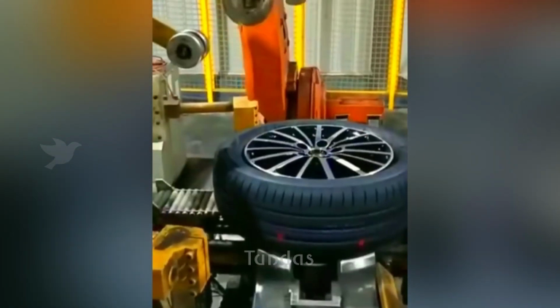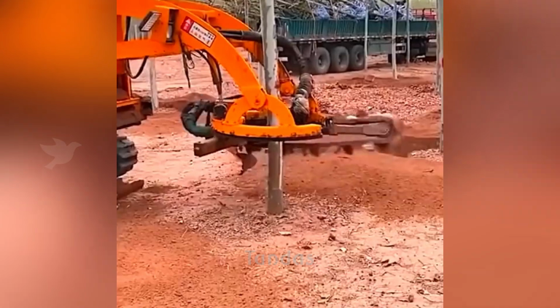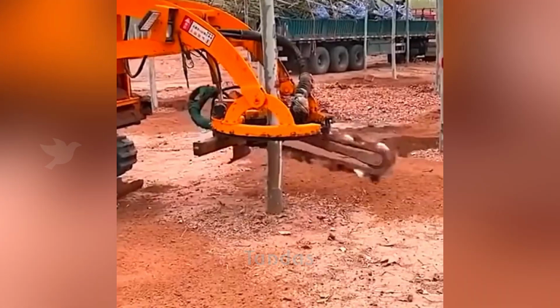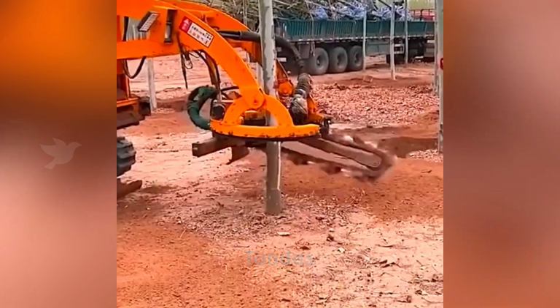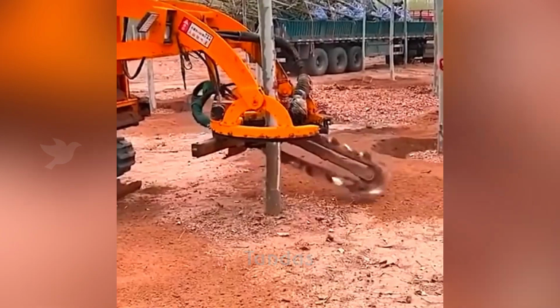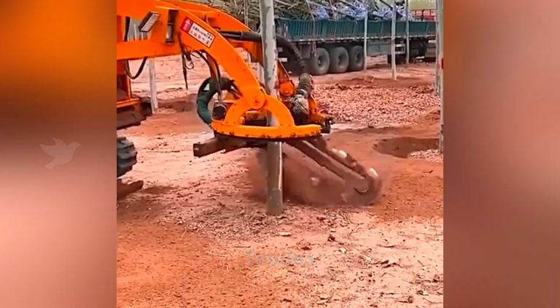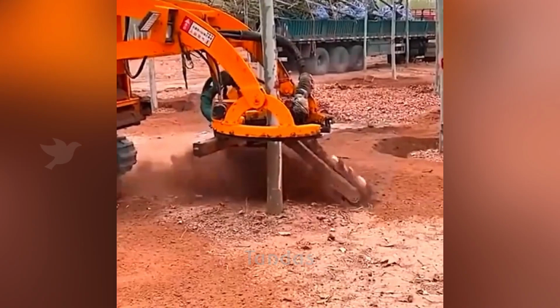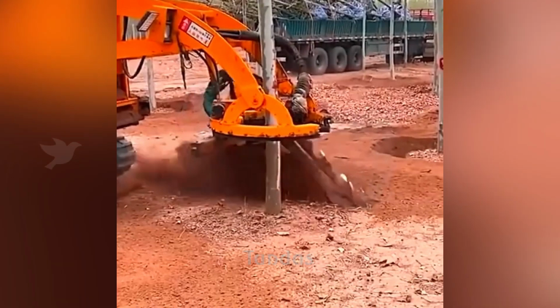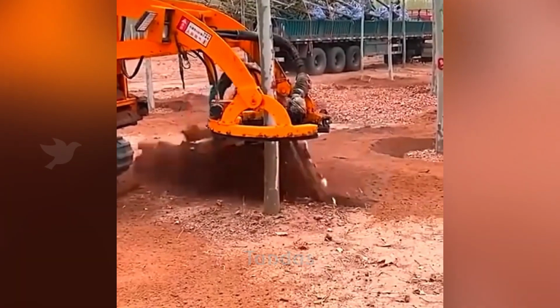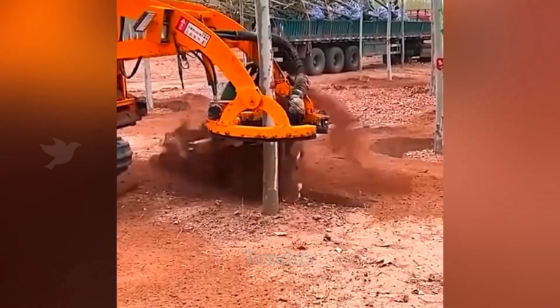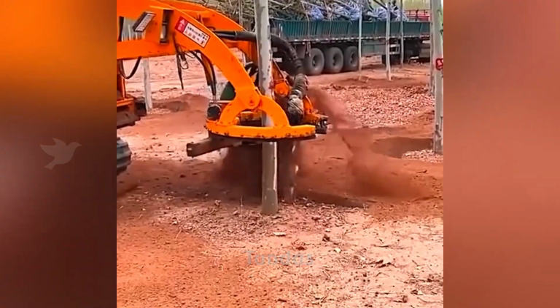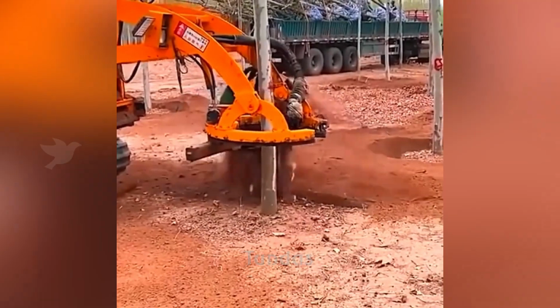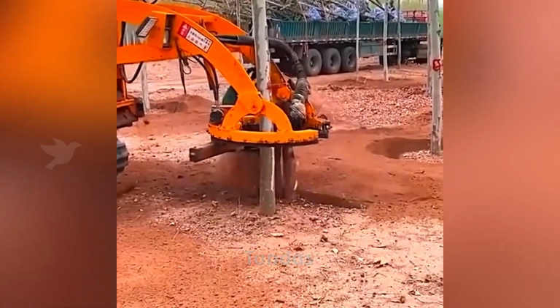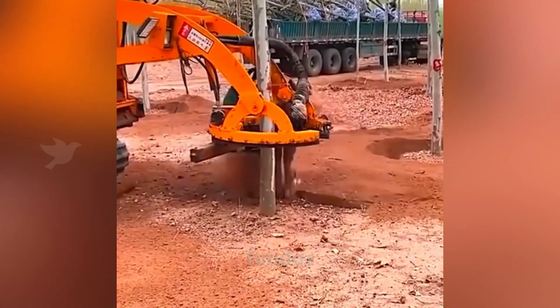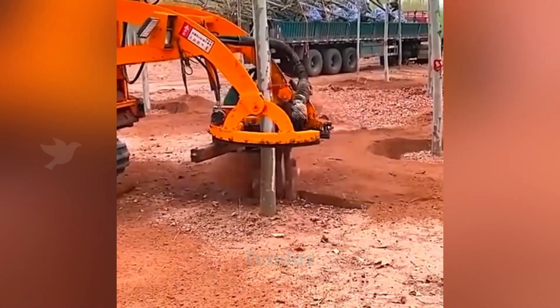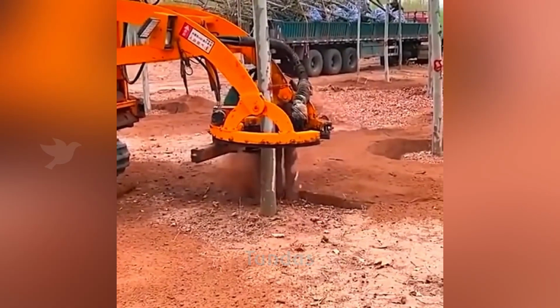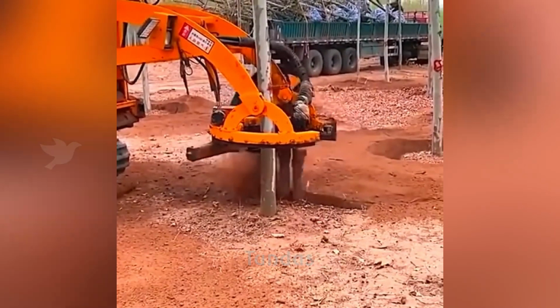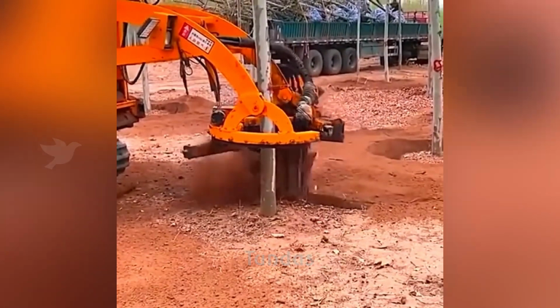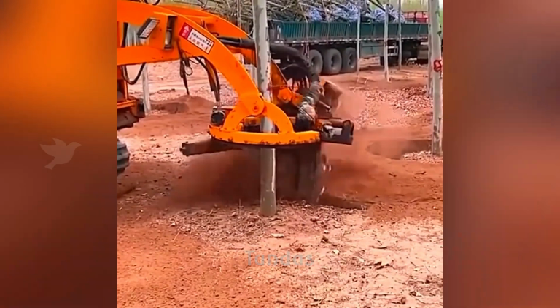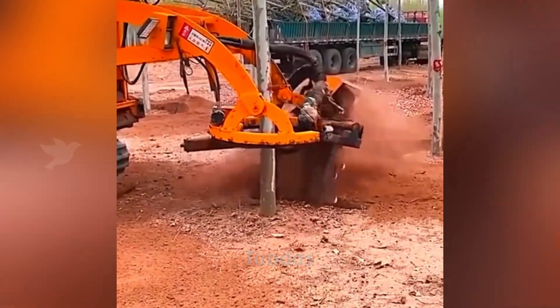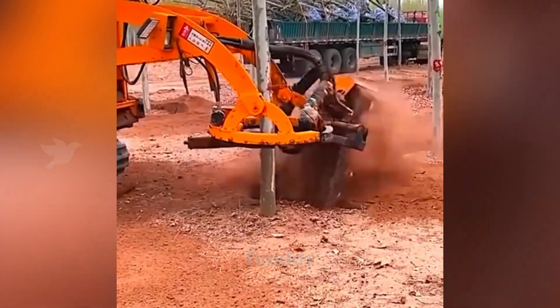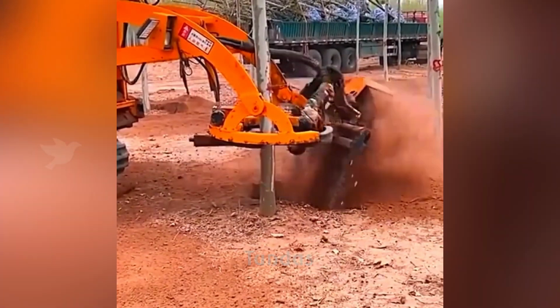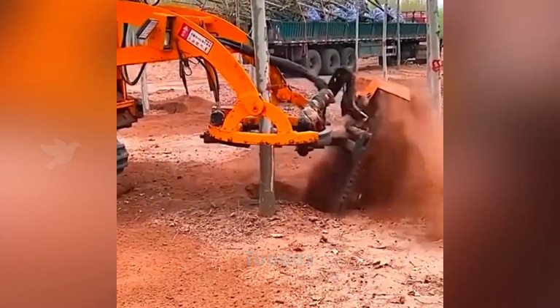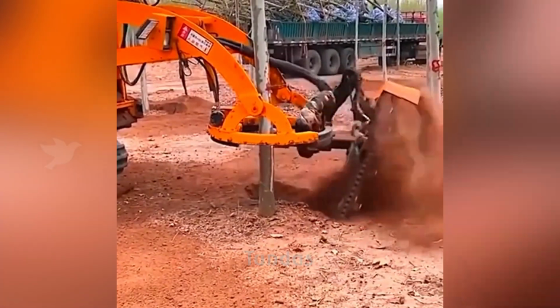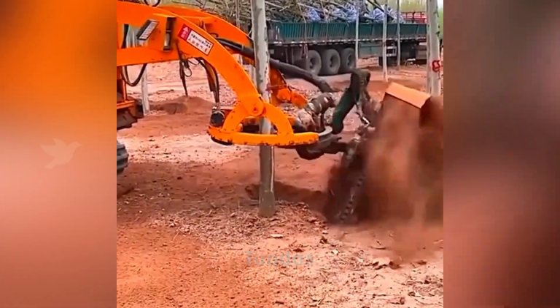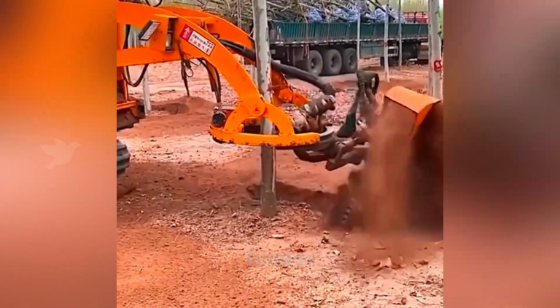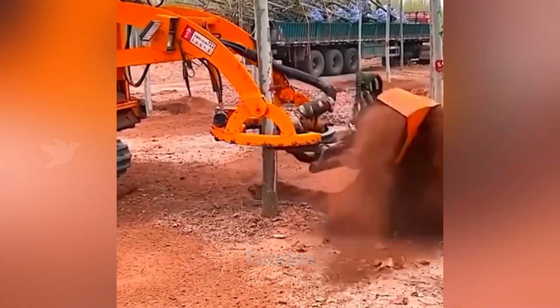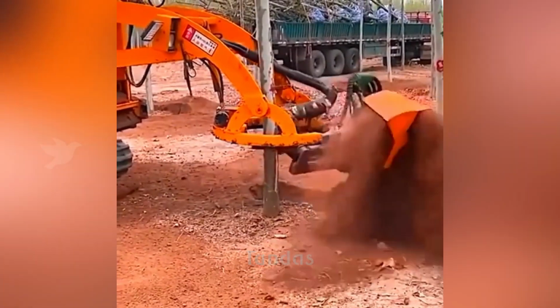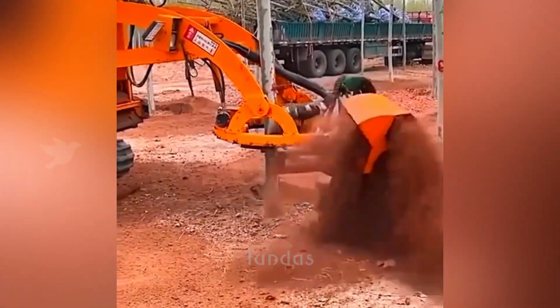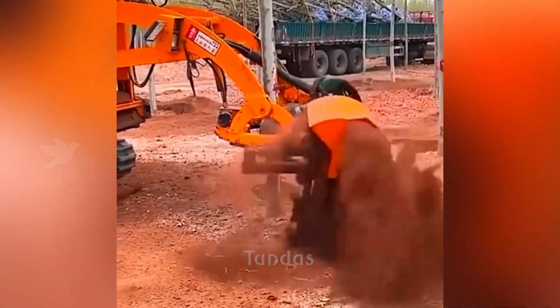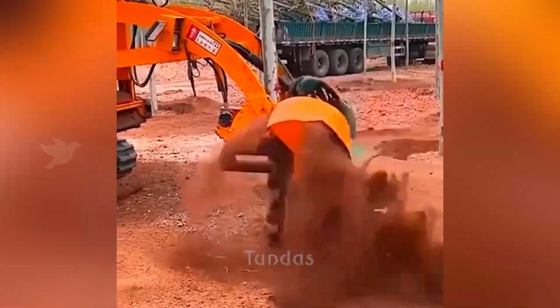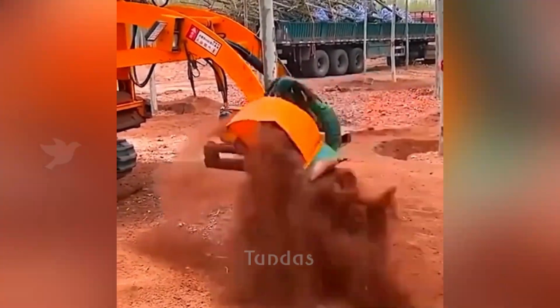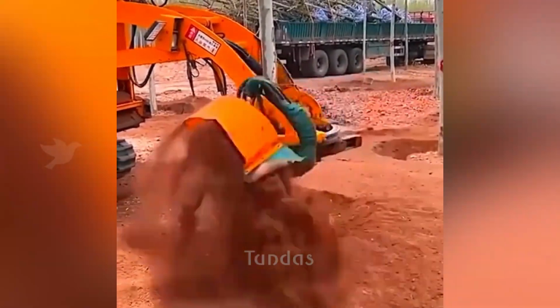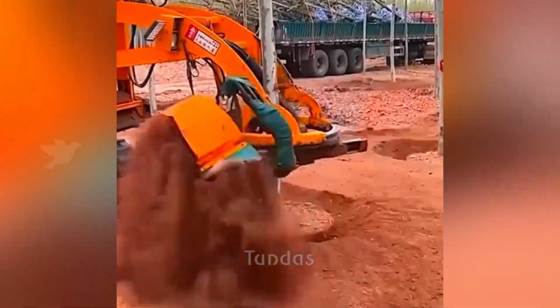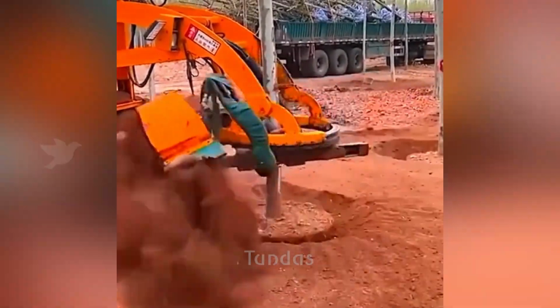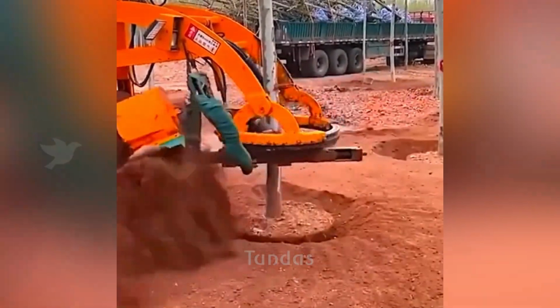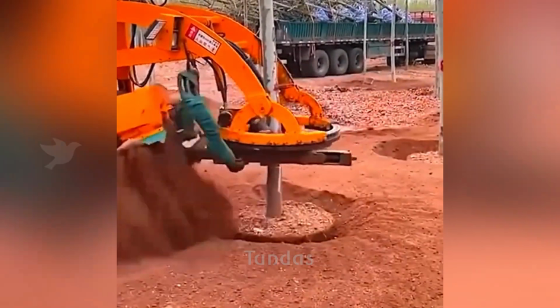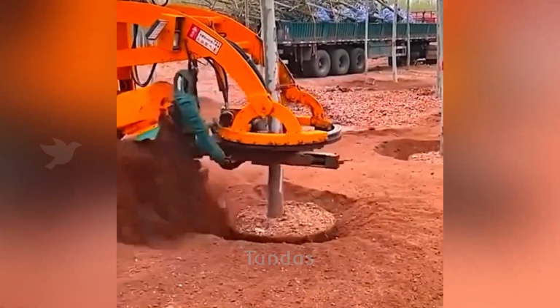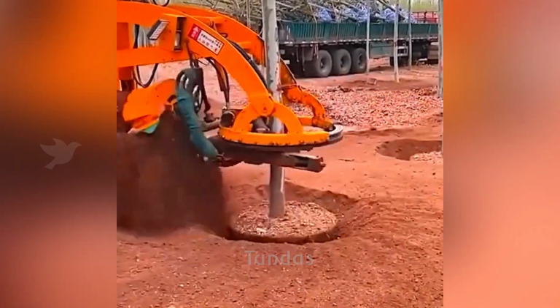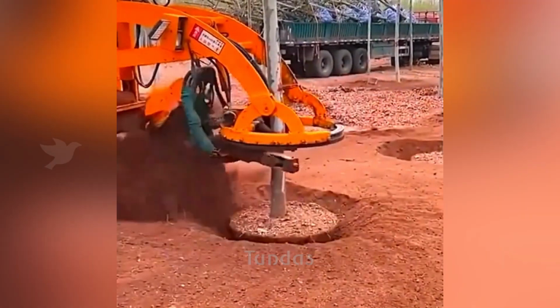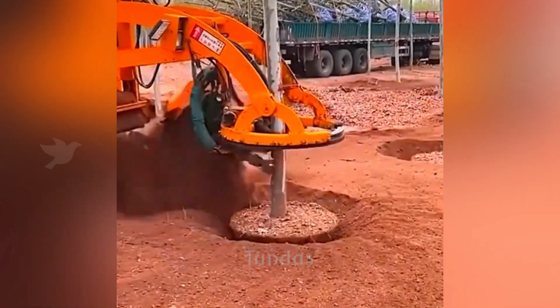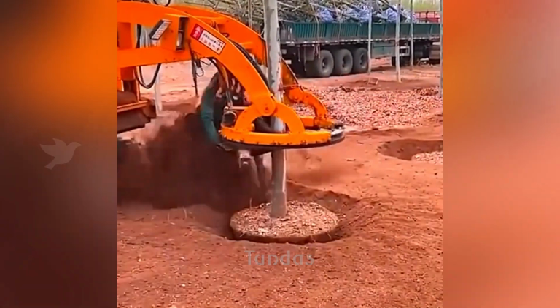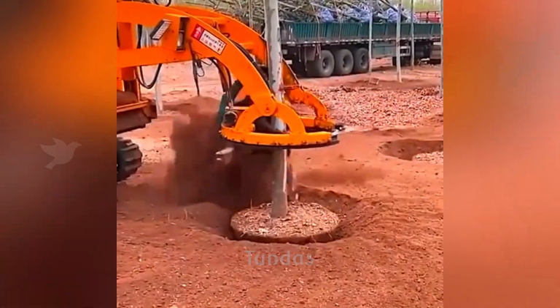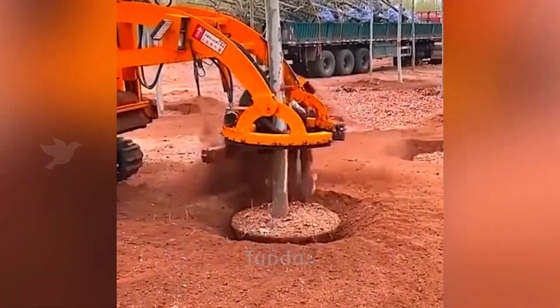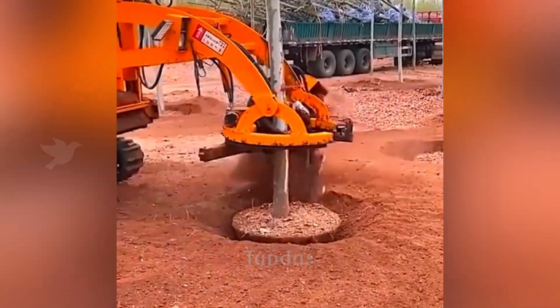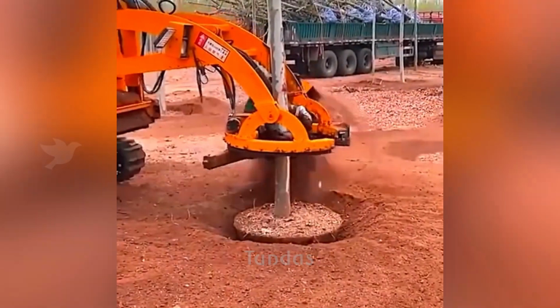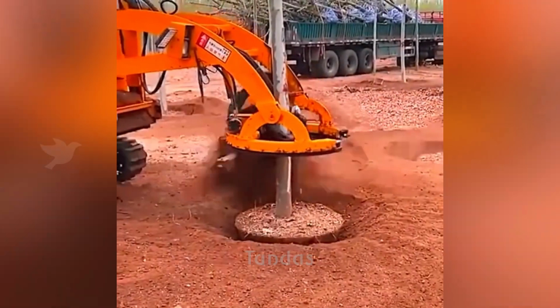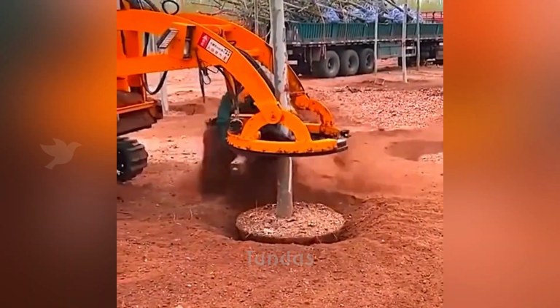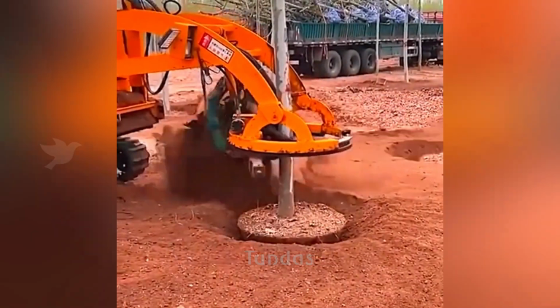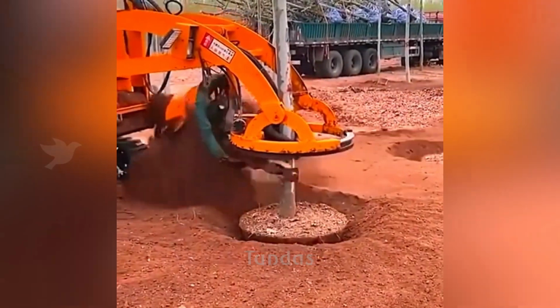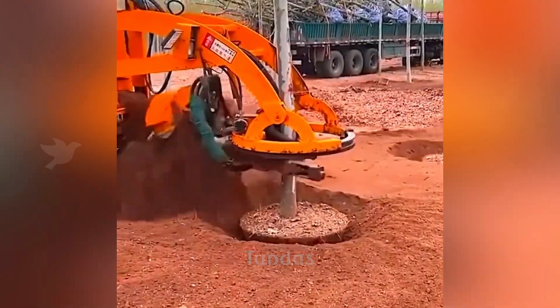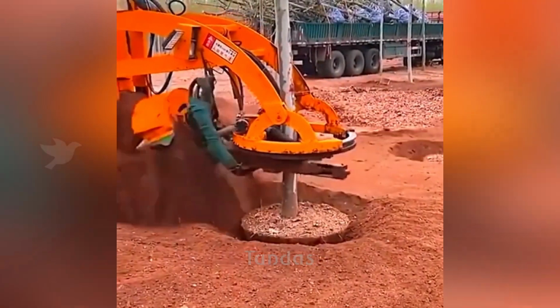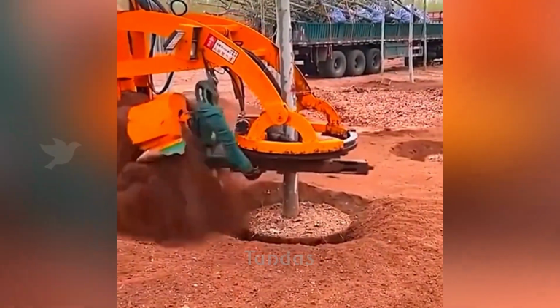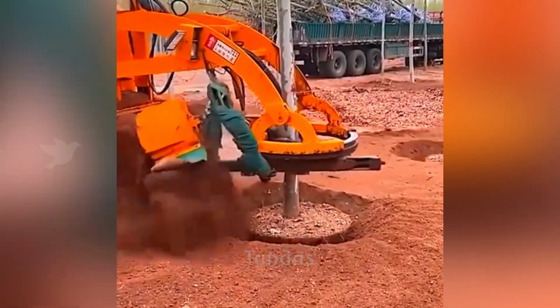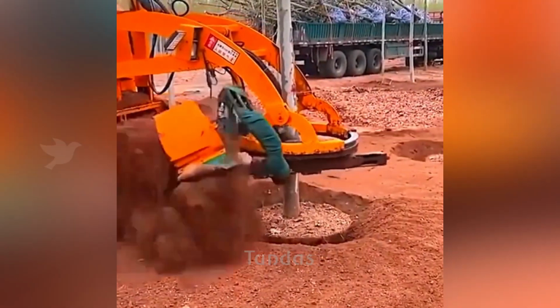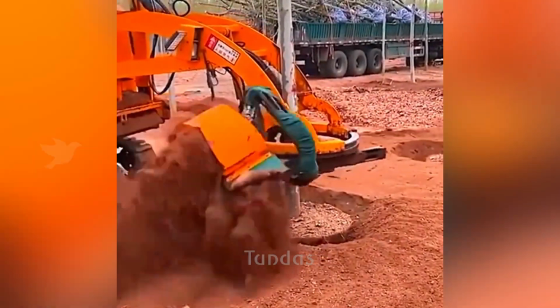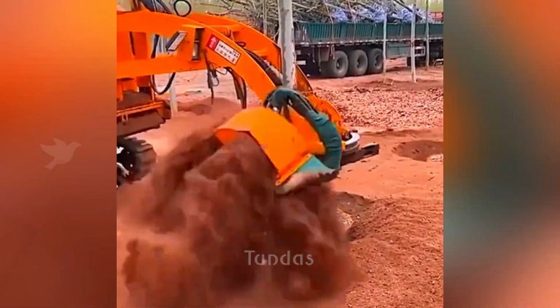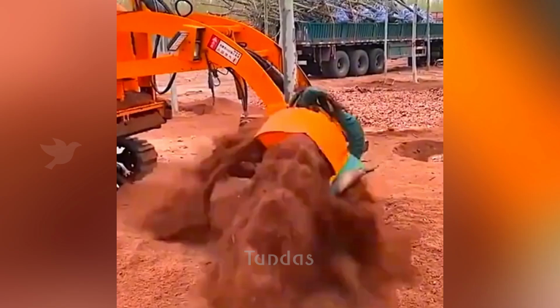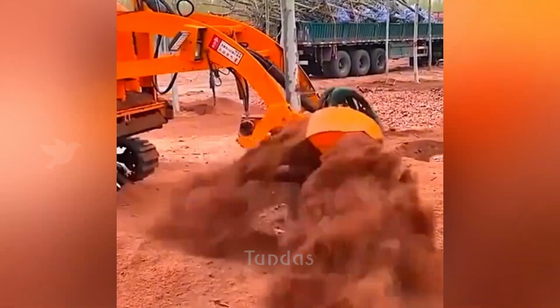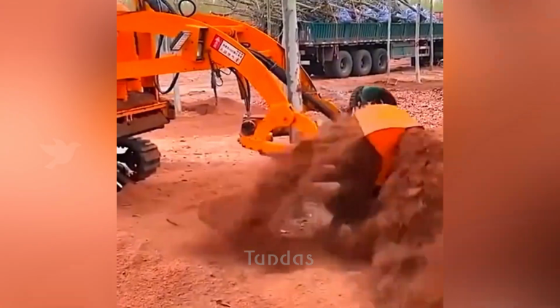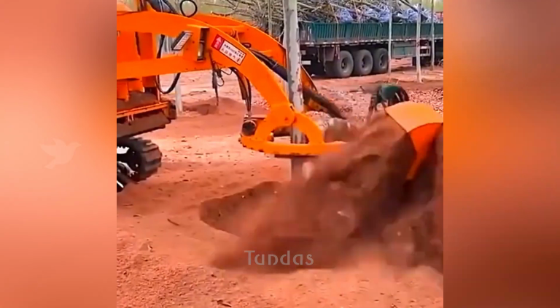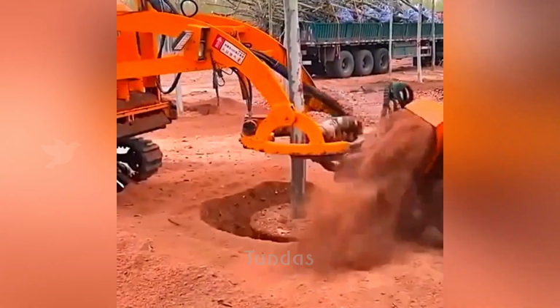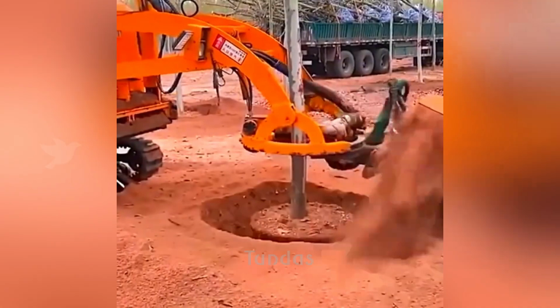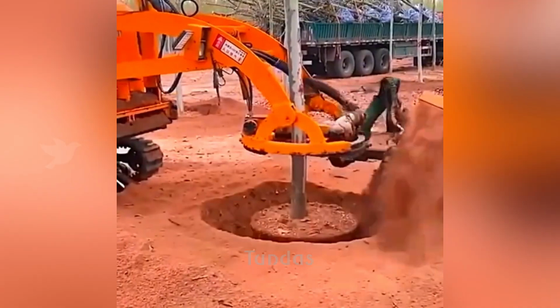This equipment allows for the quick digging up of a tree for transplantation without damaging its root system.